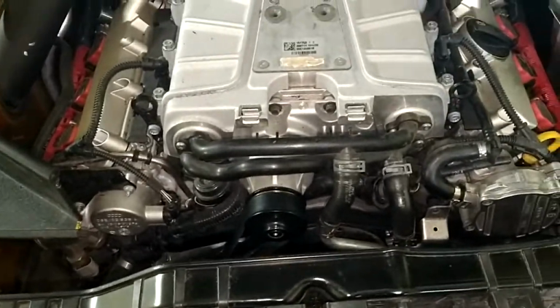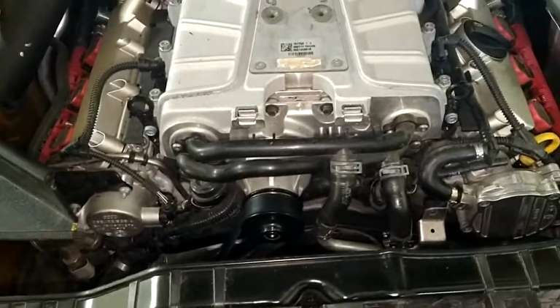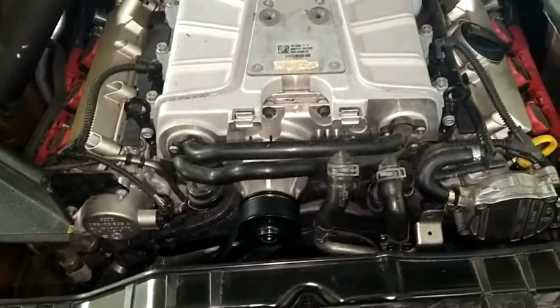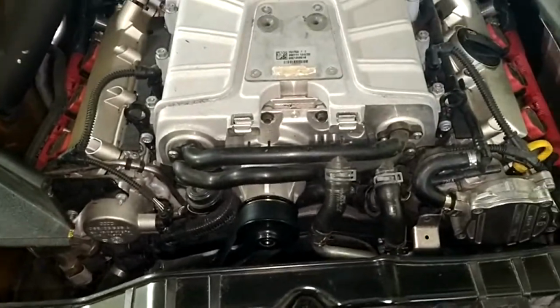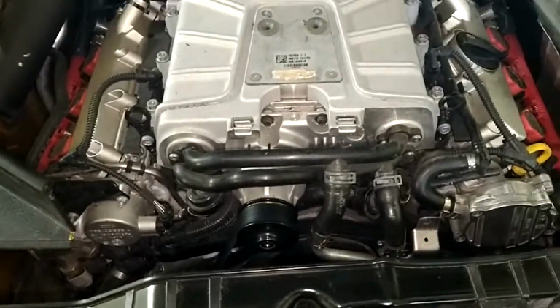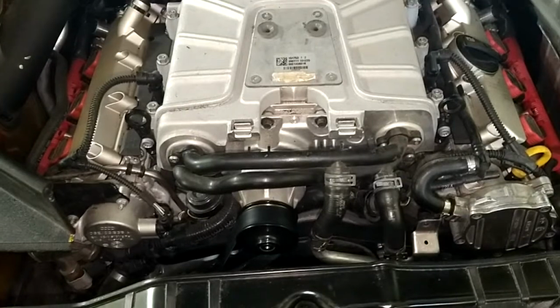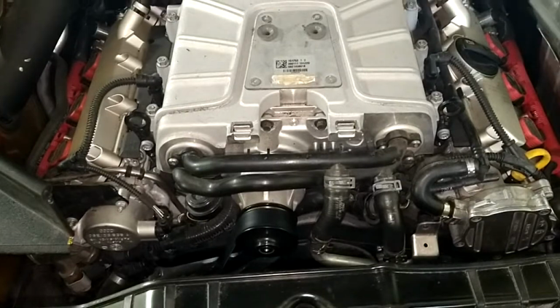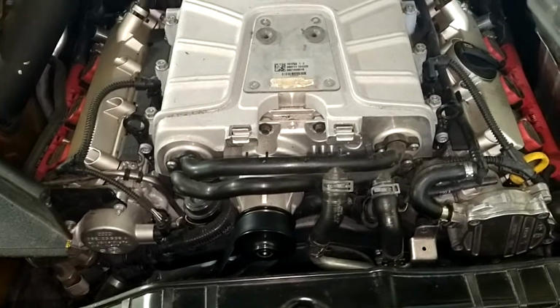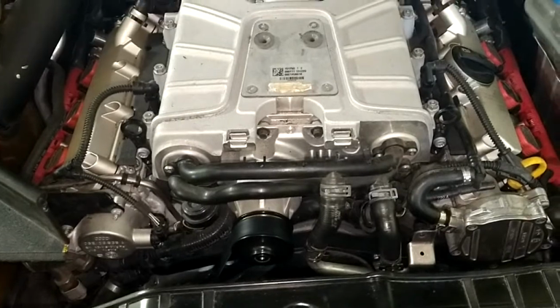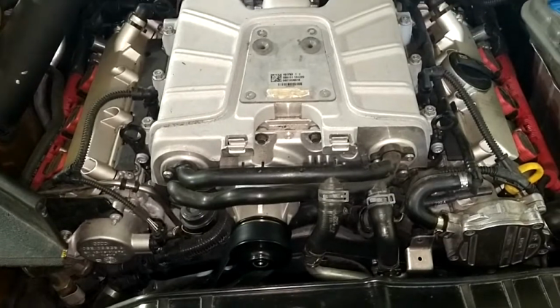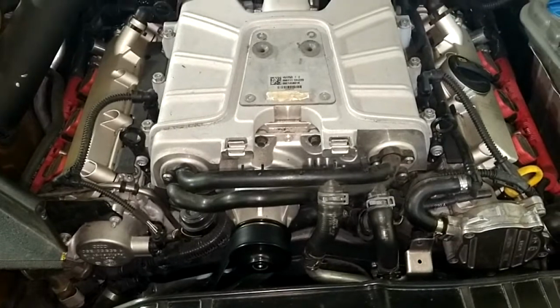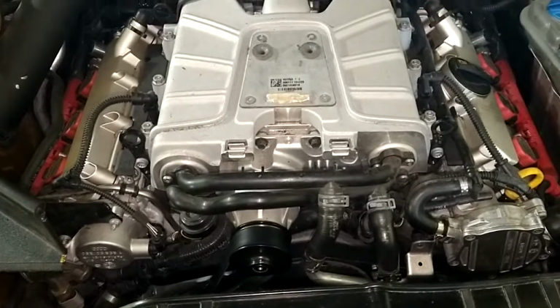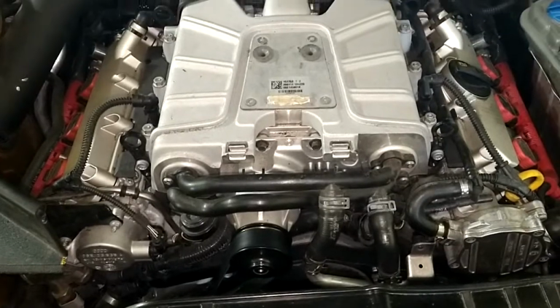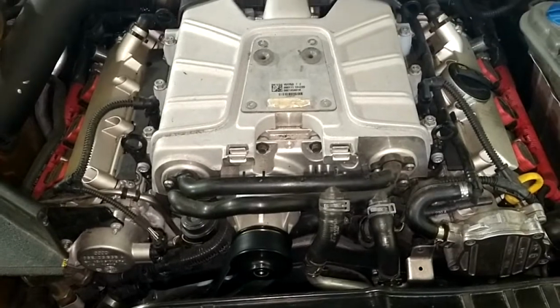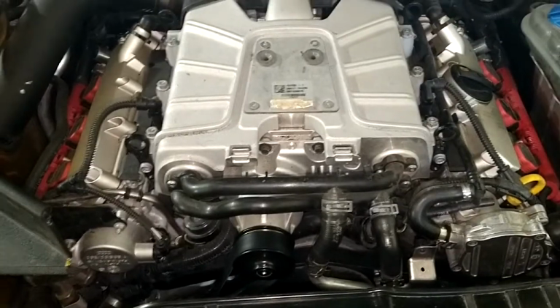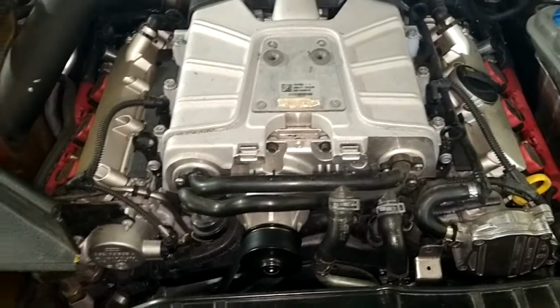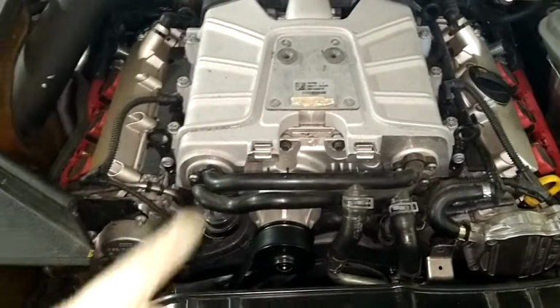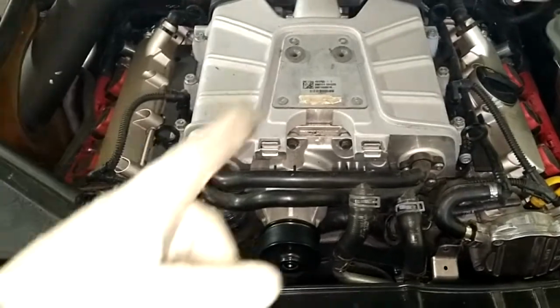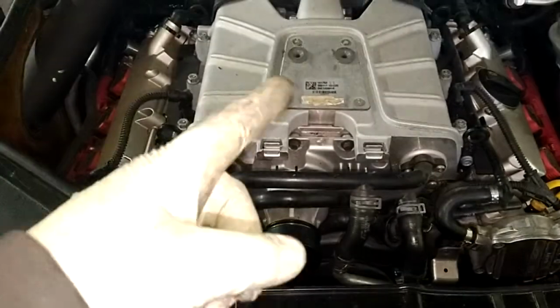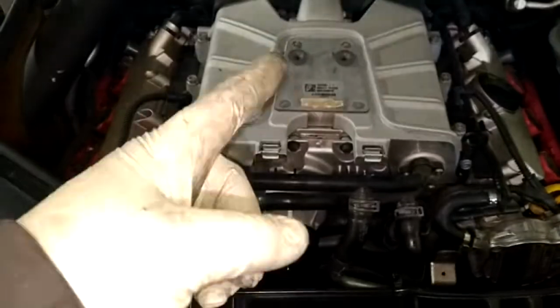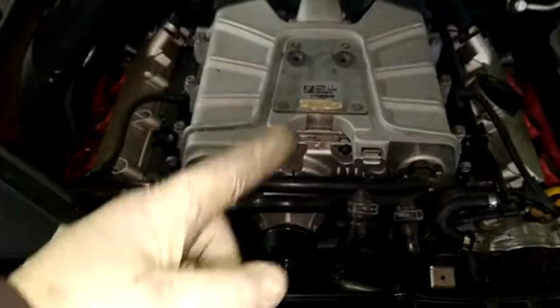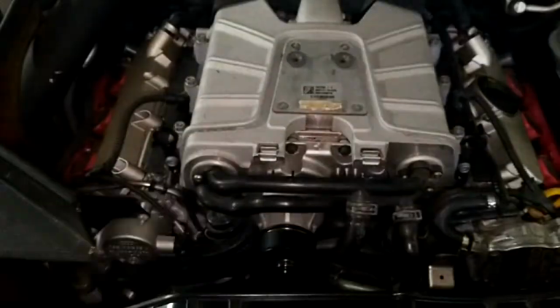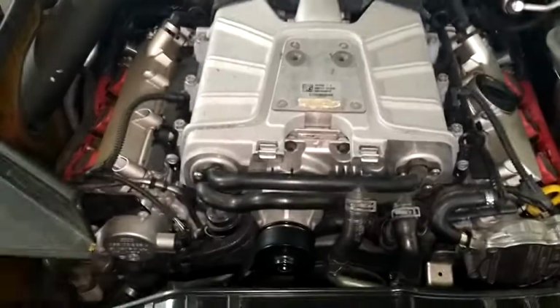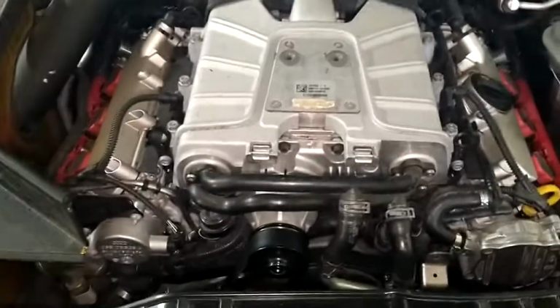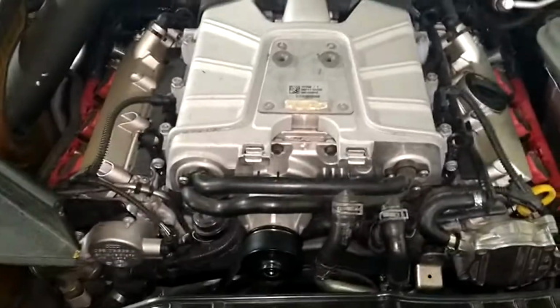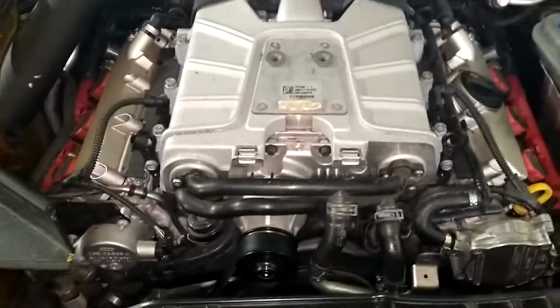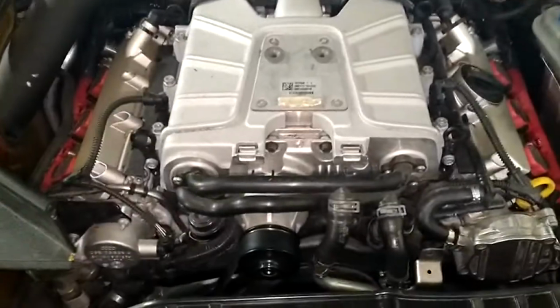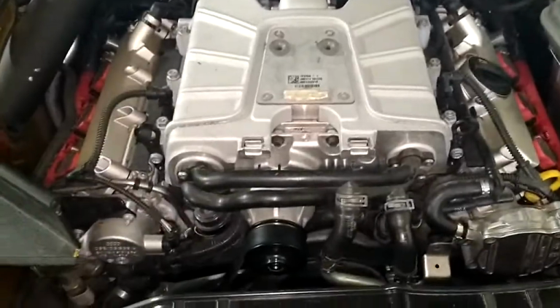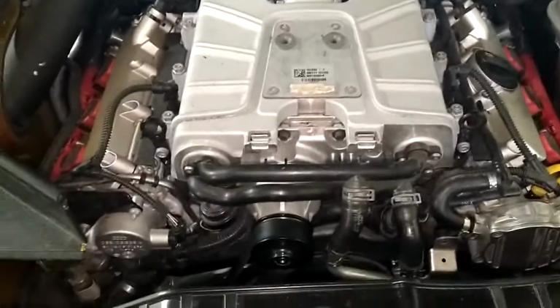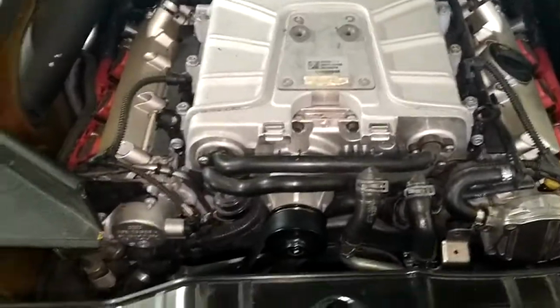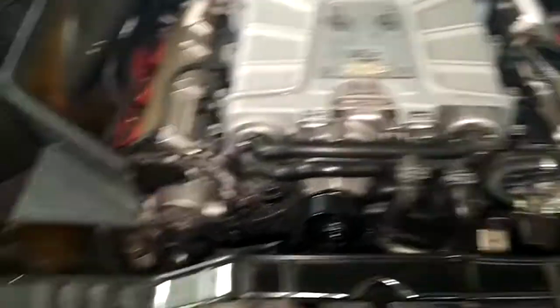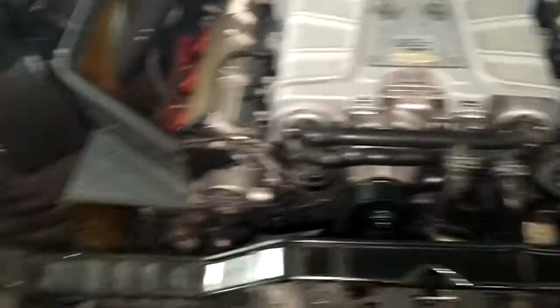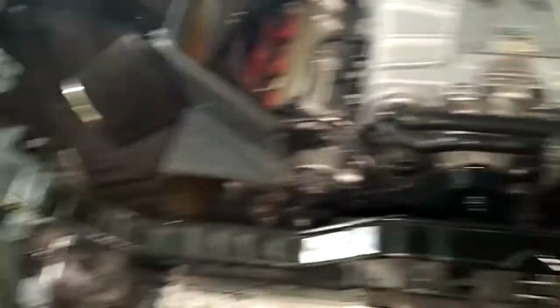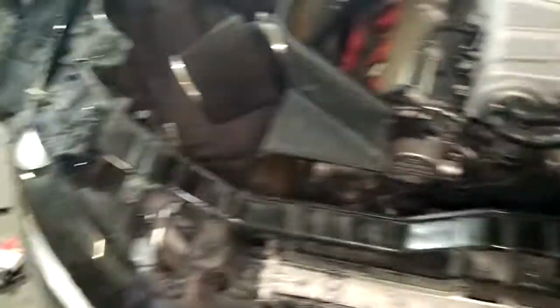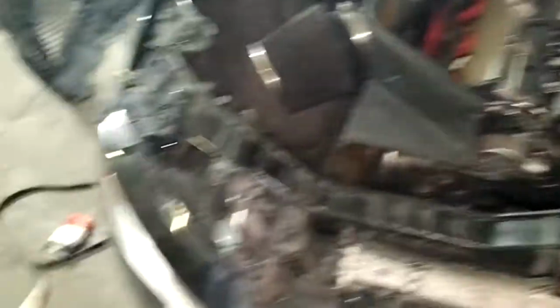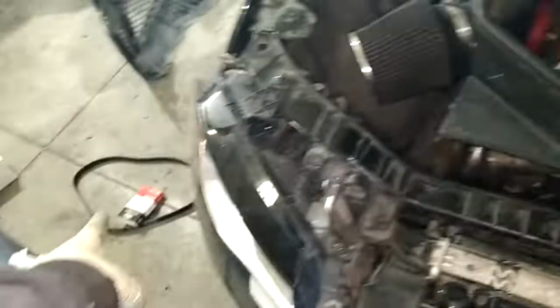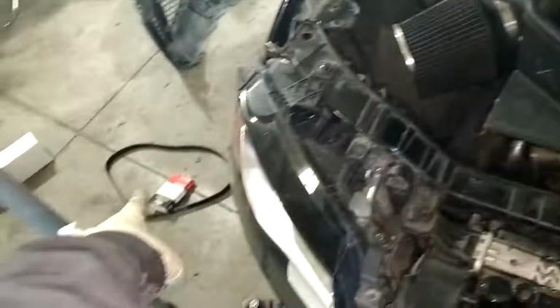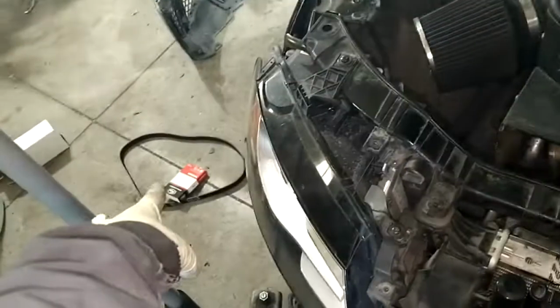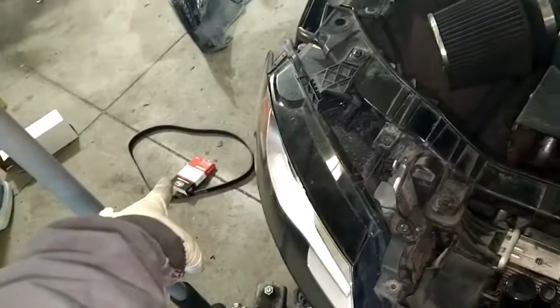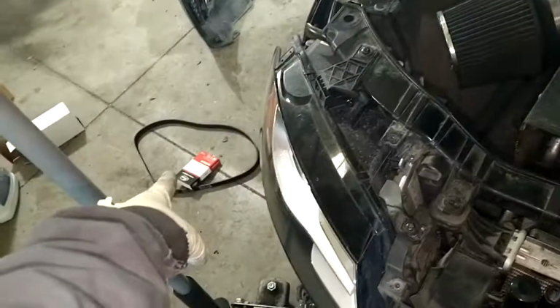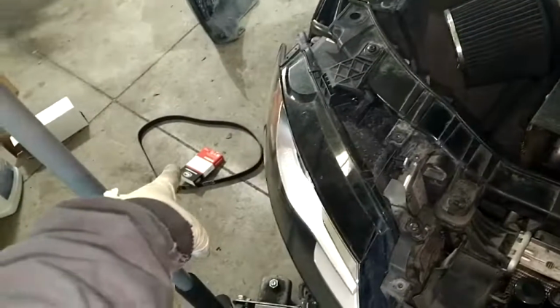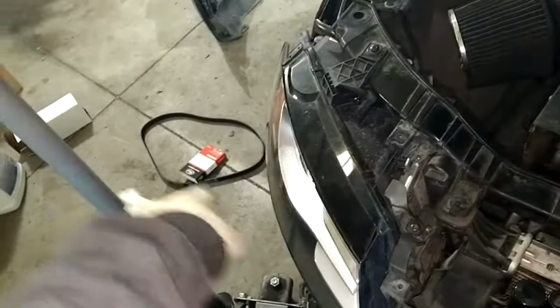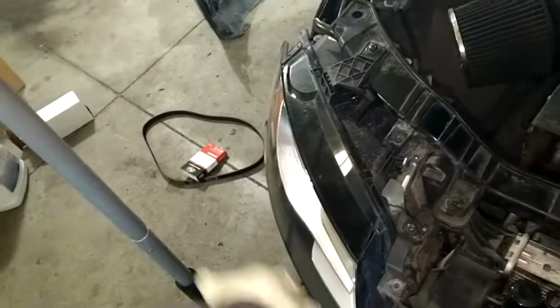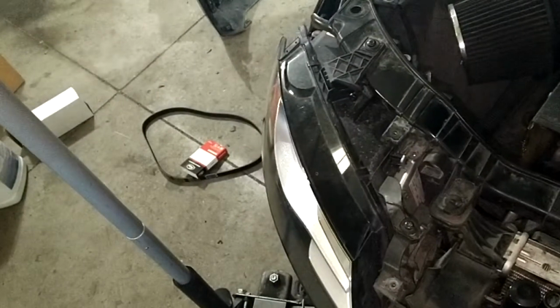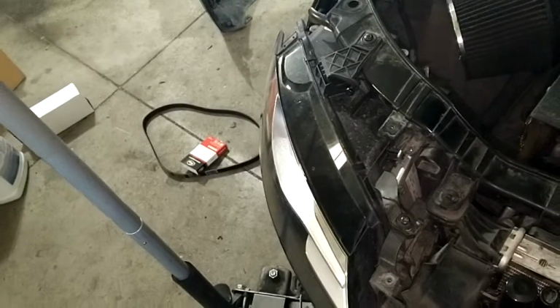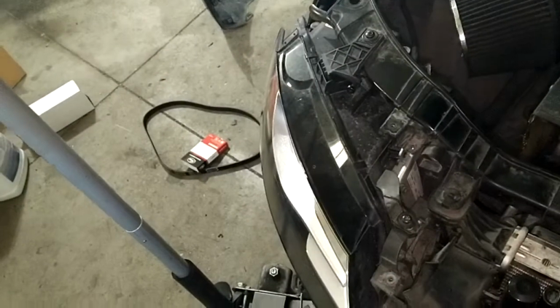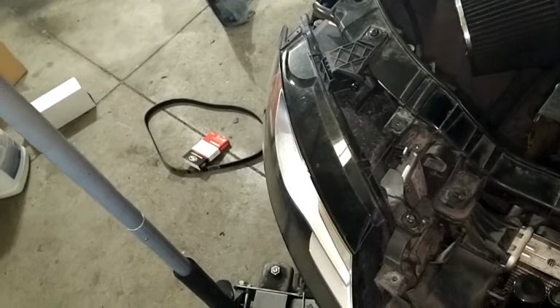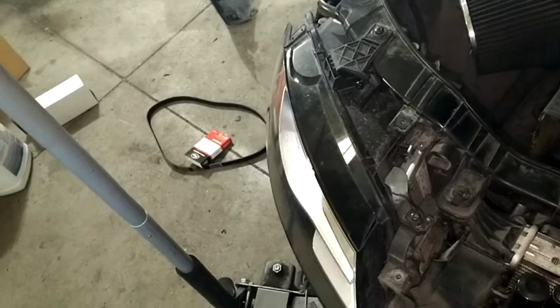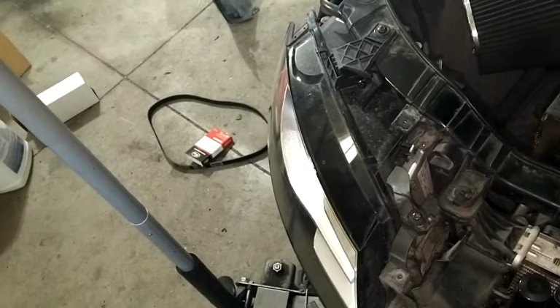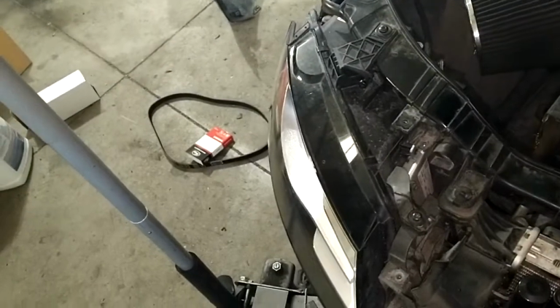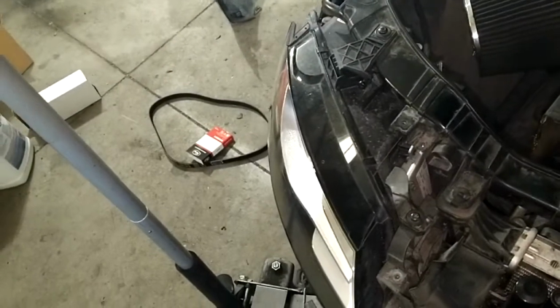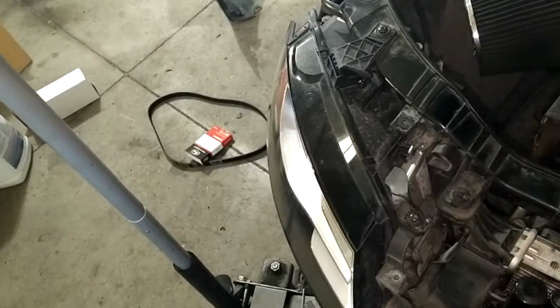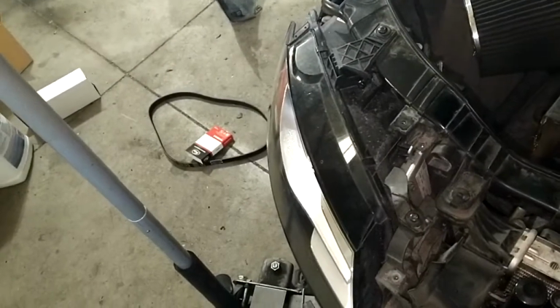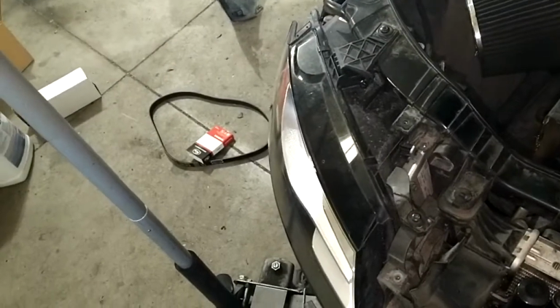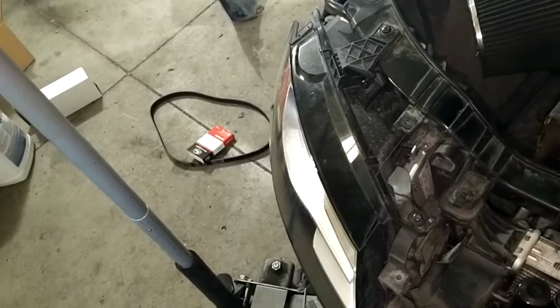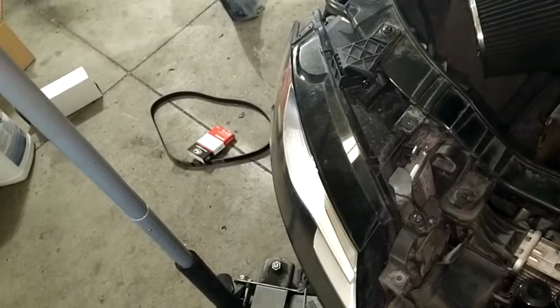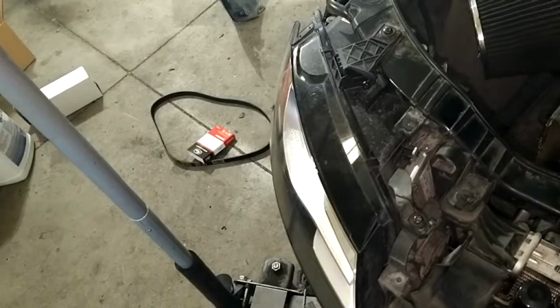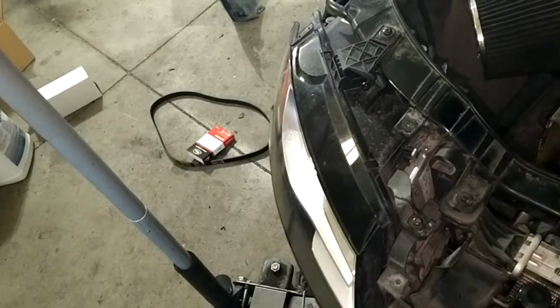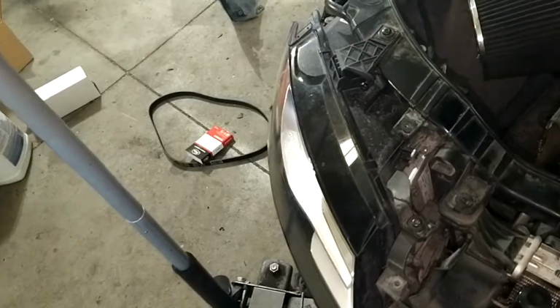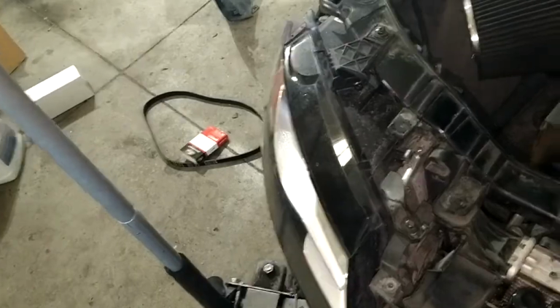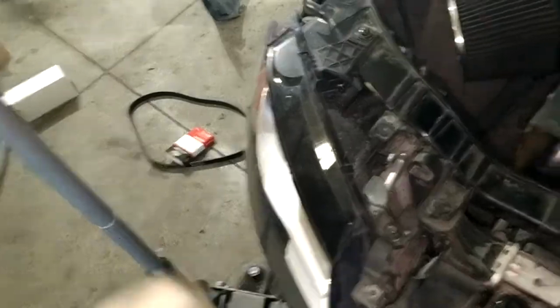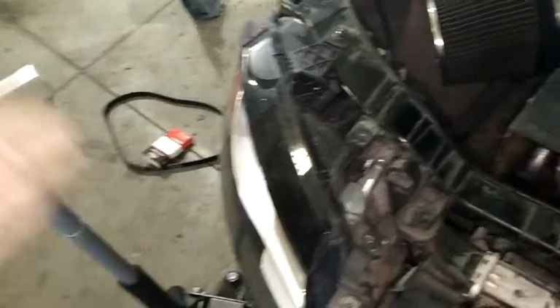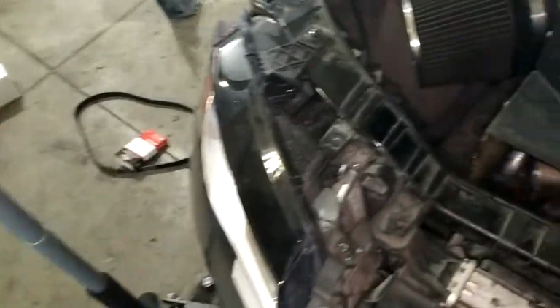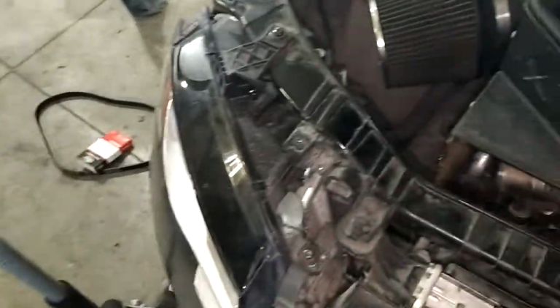Man, I almost replaced the supercharger because of that belt. Pardon my French. Thank you very much.